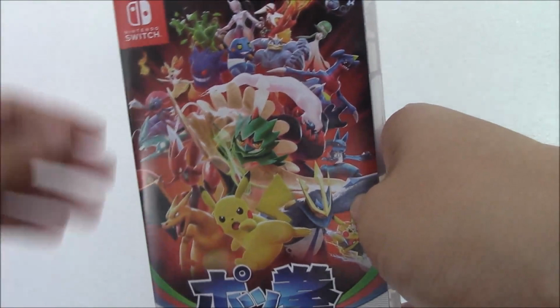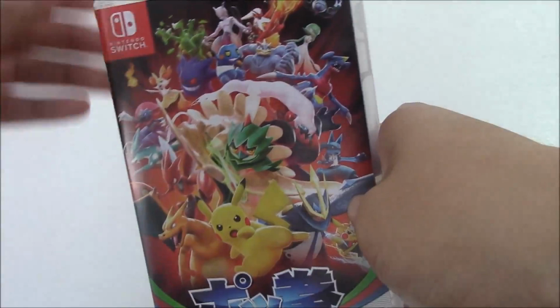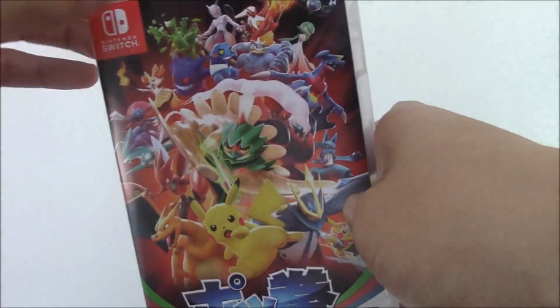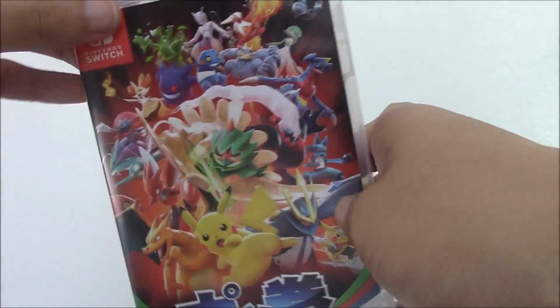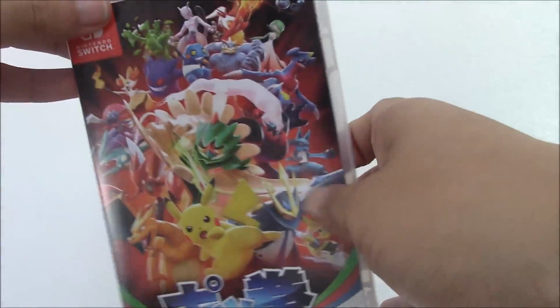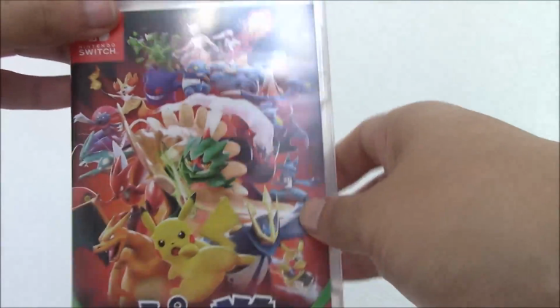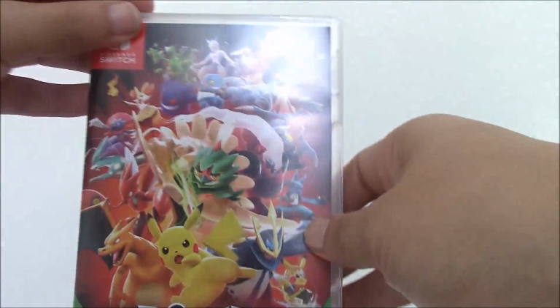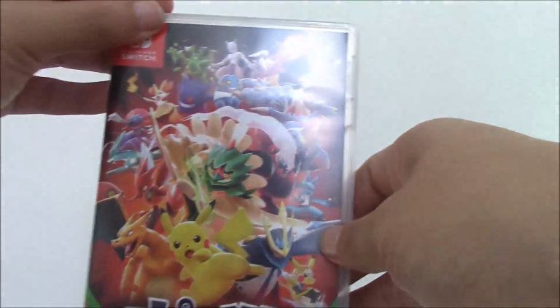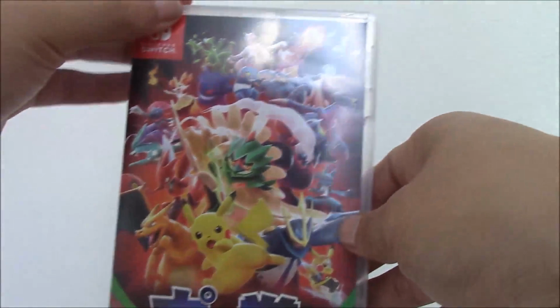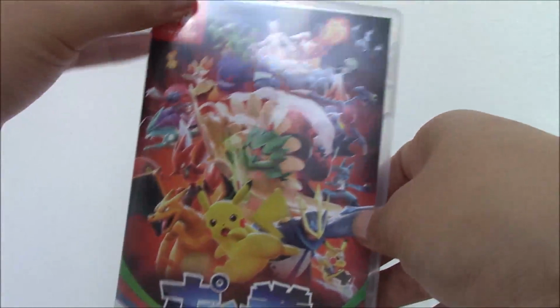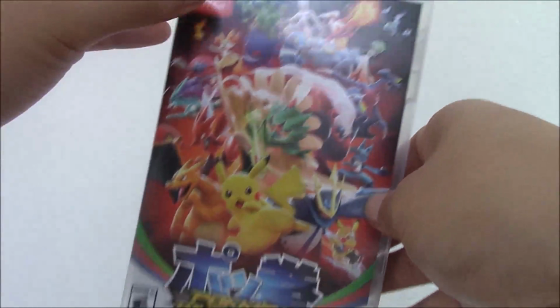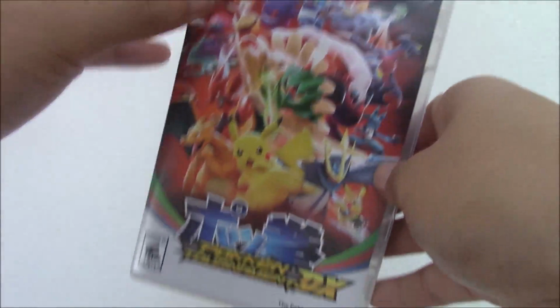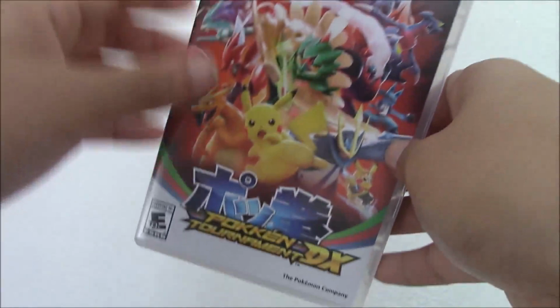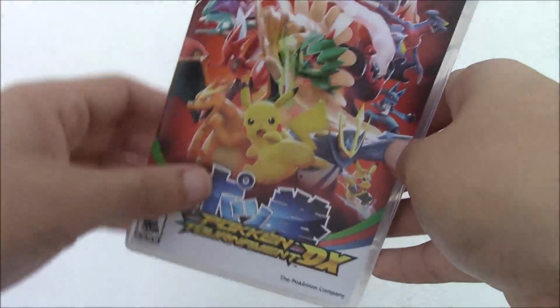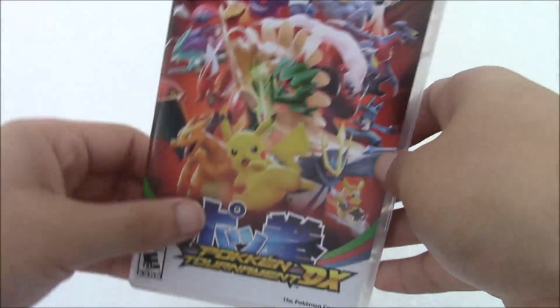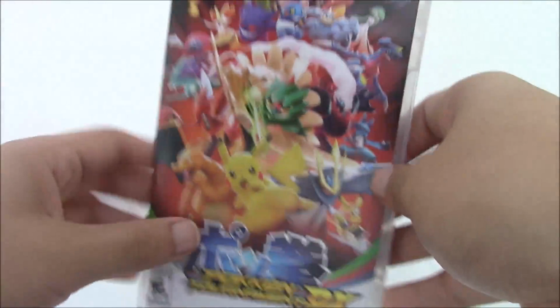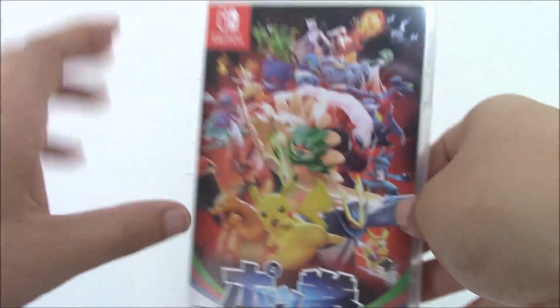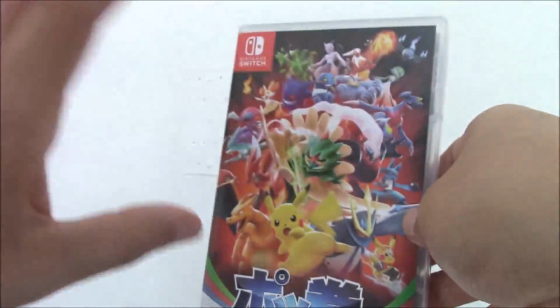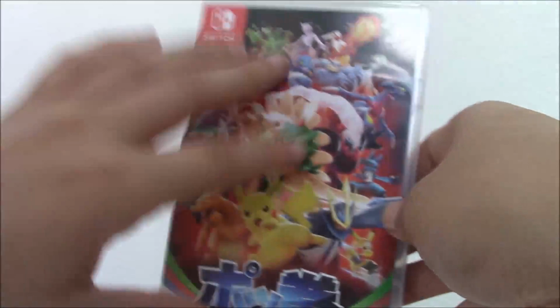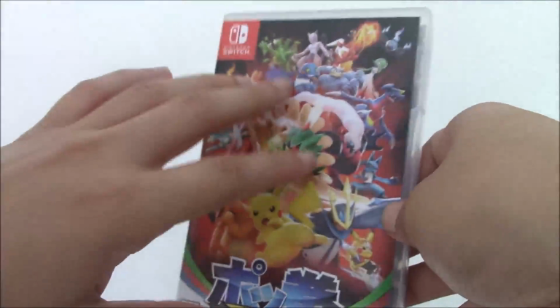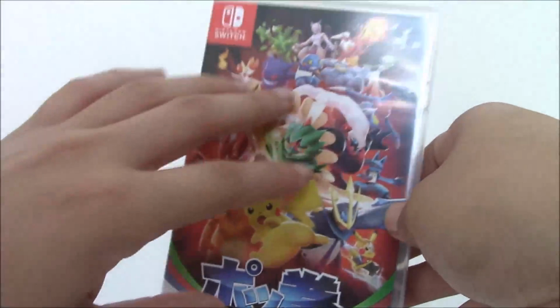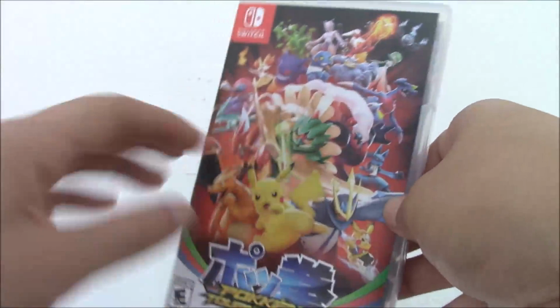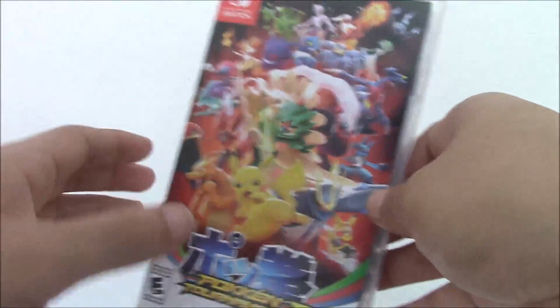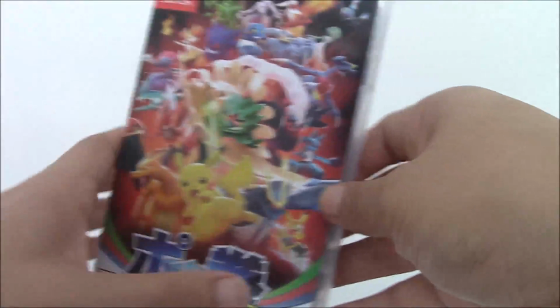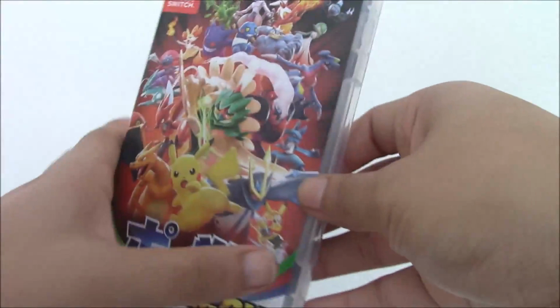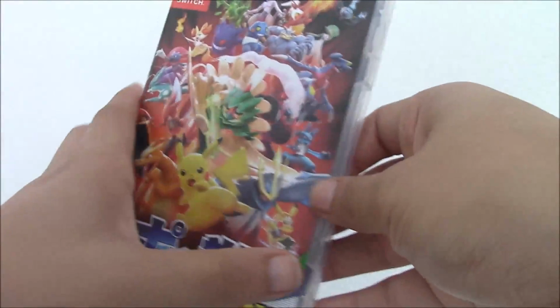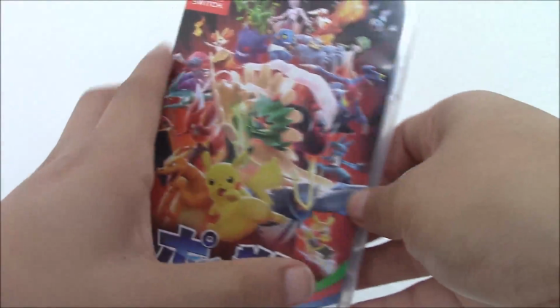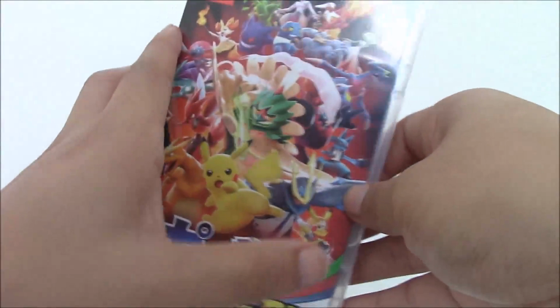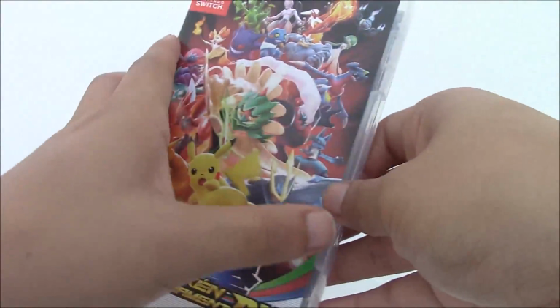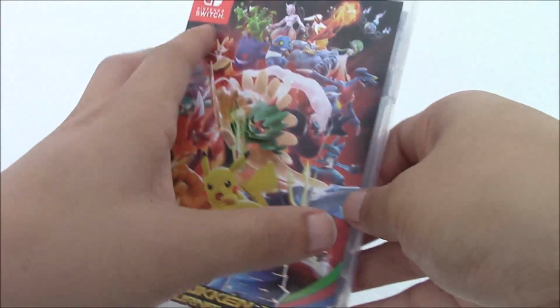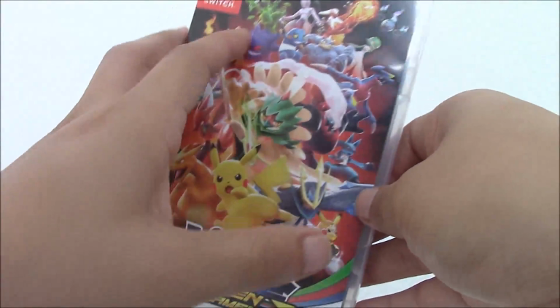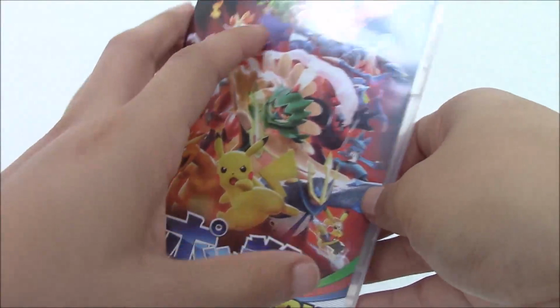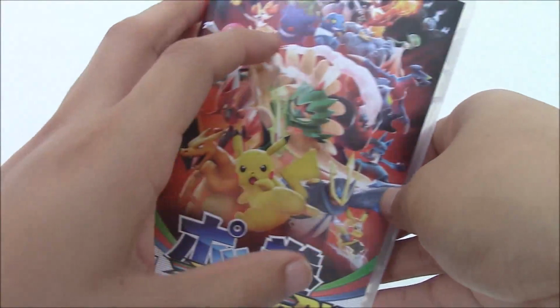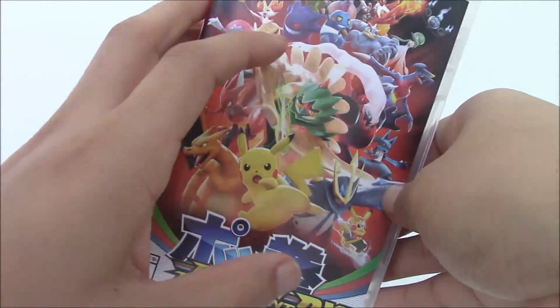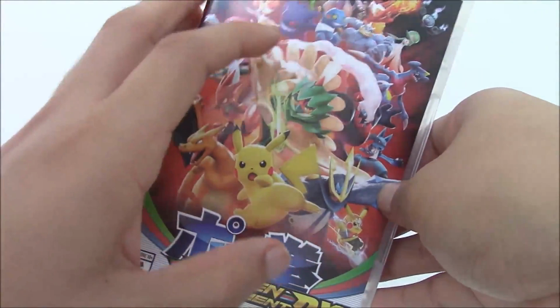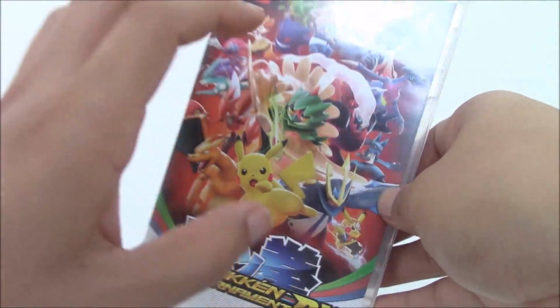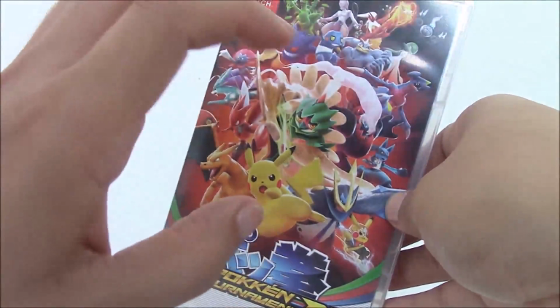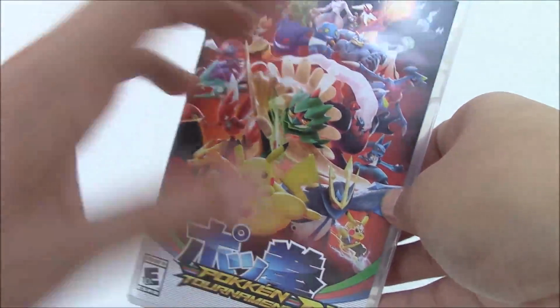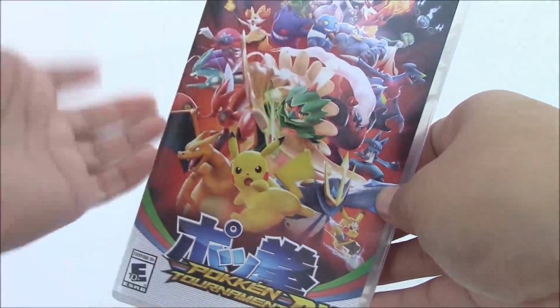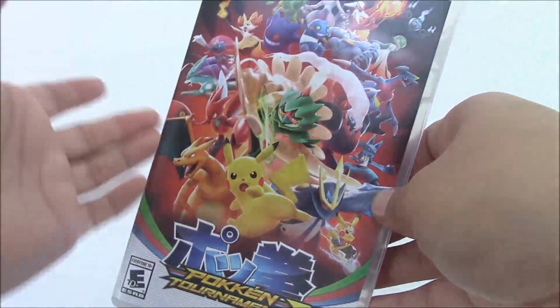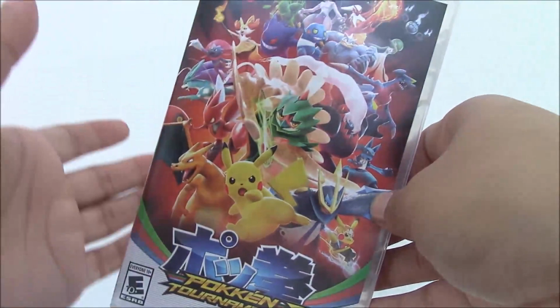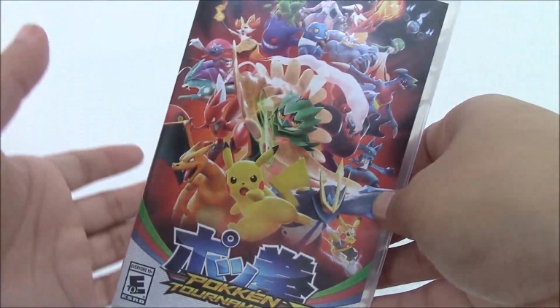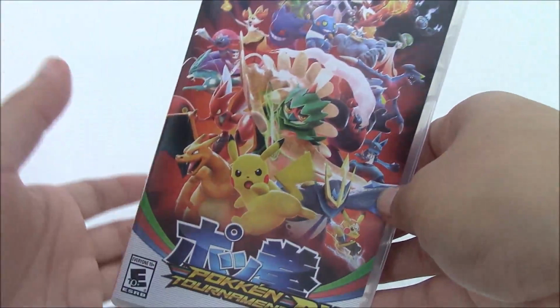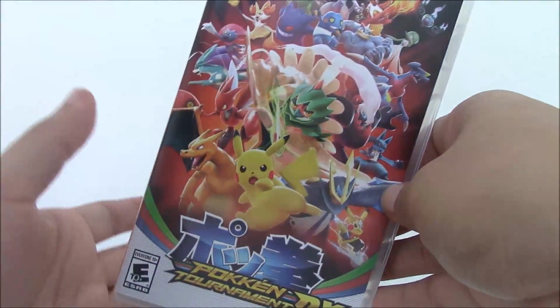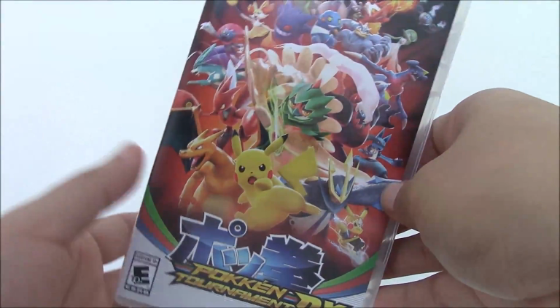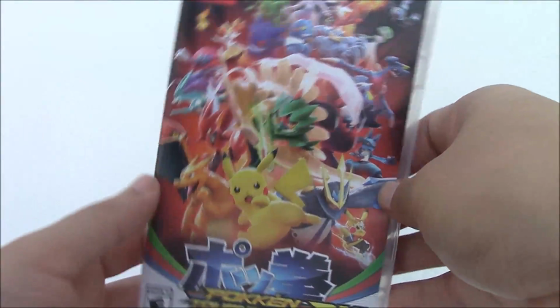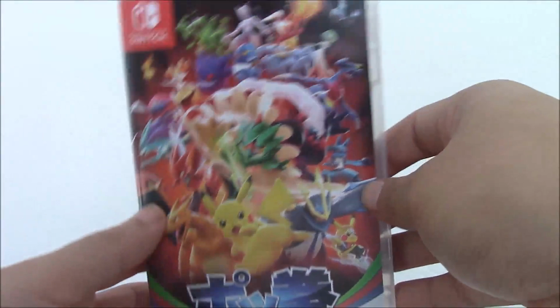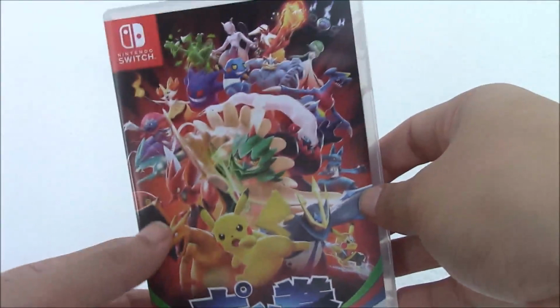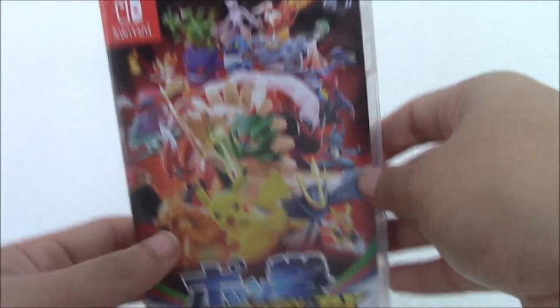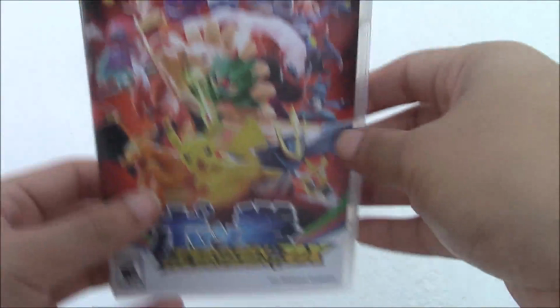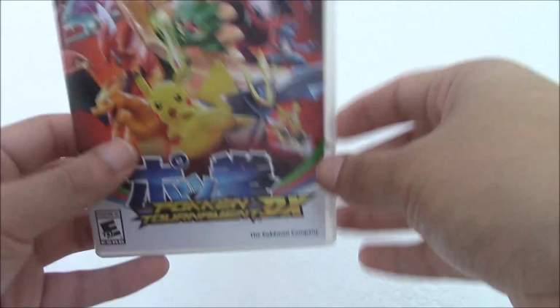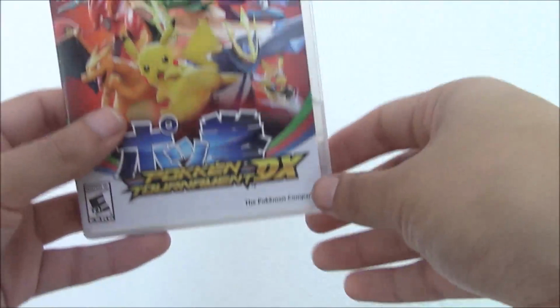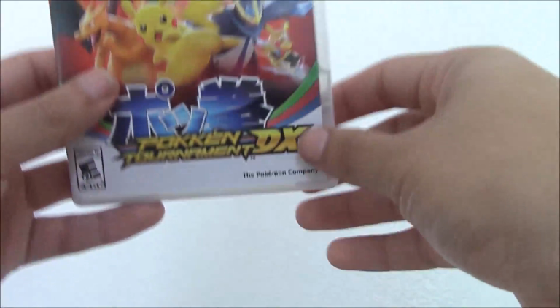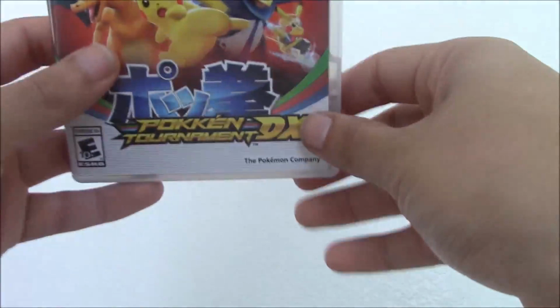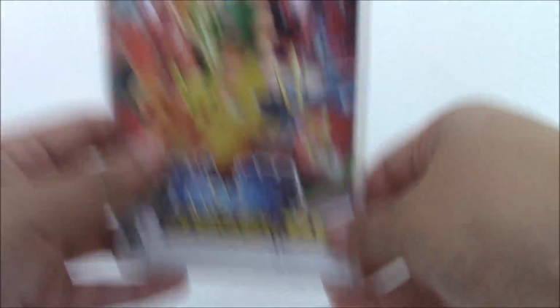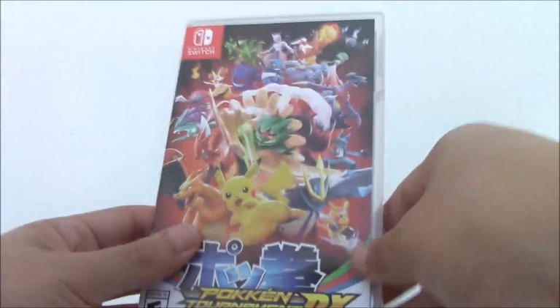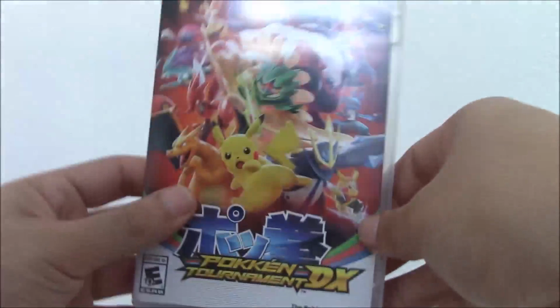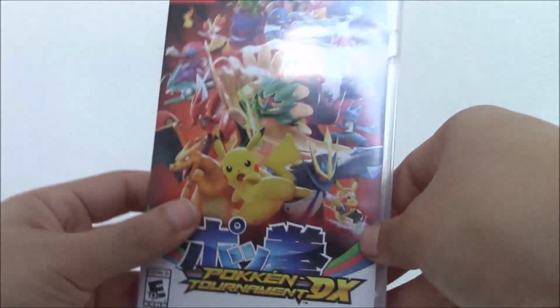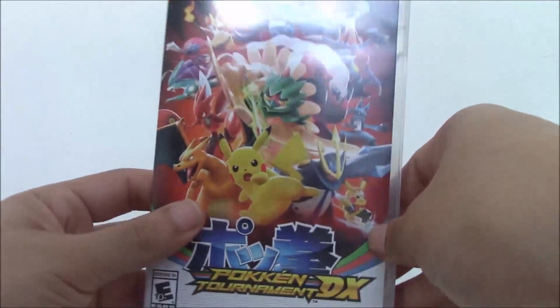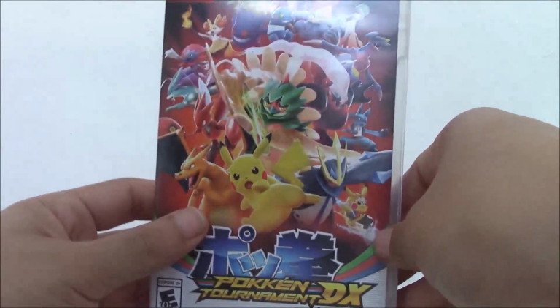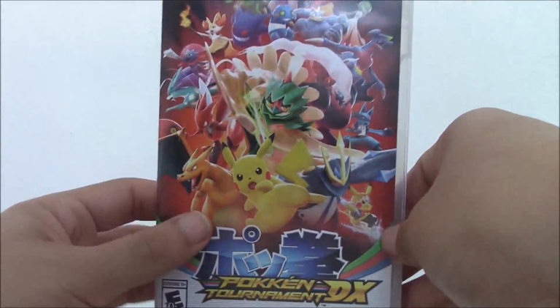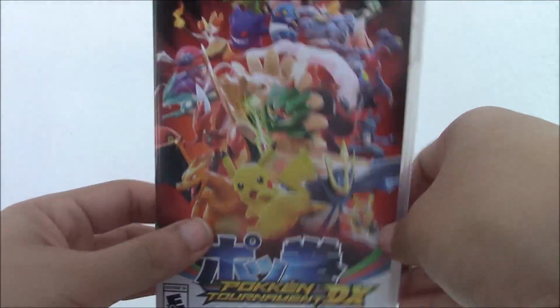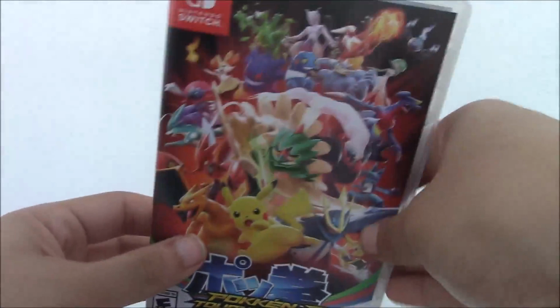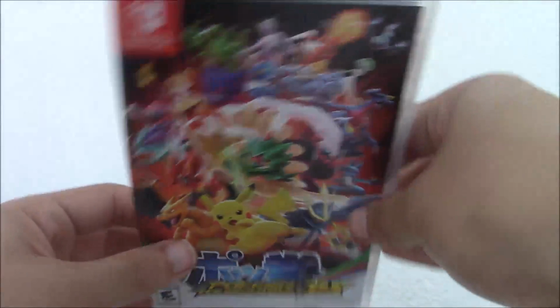But I played it at a friend's house because he has this game, and I kind of got addicted to it, and I was just like, I have to buy this game.